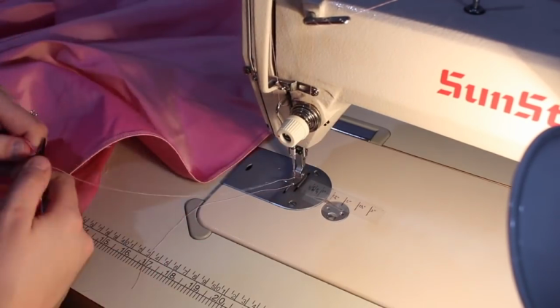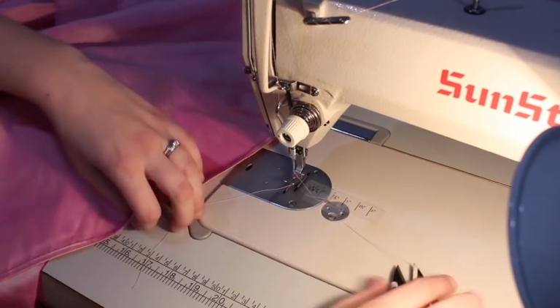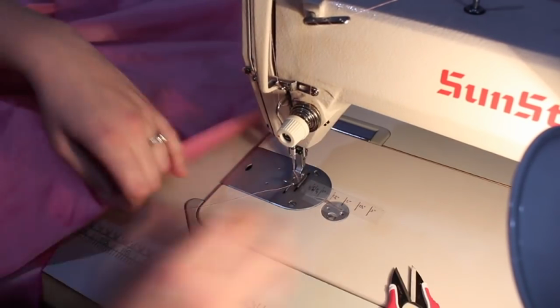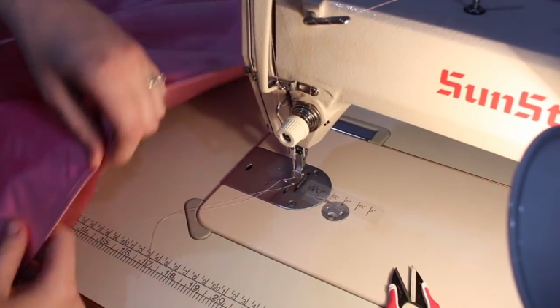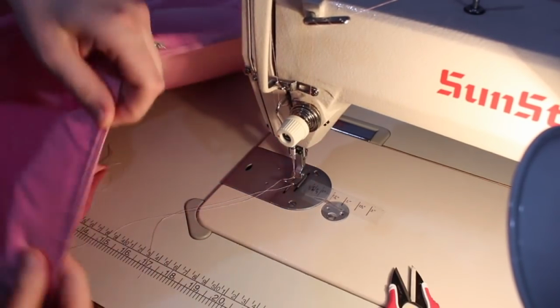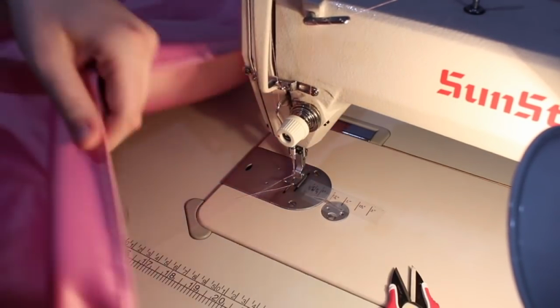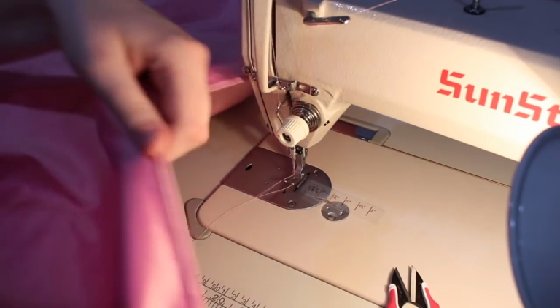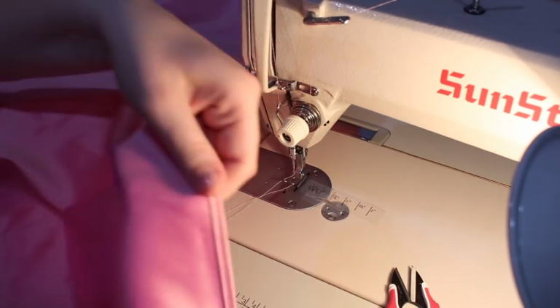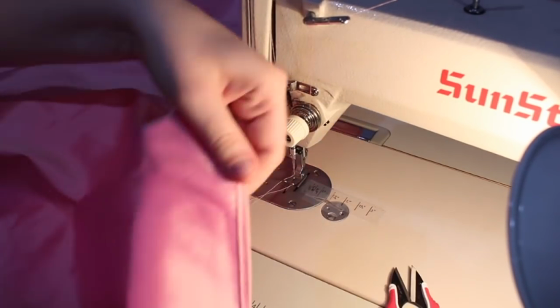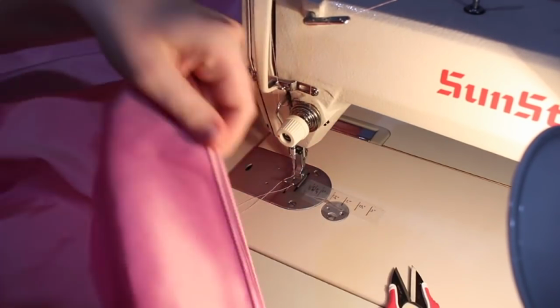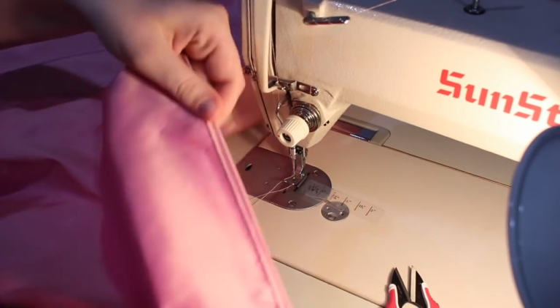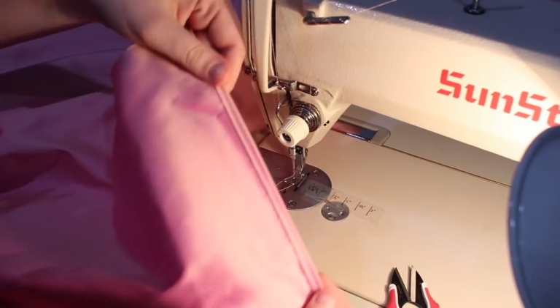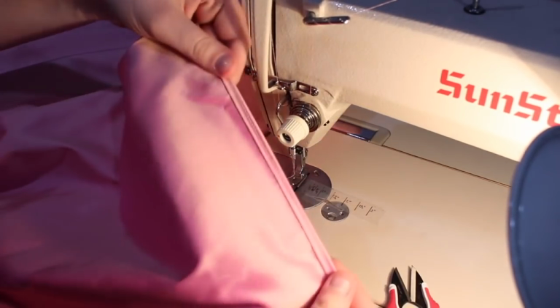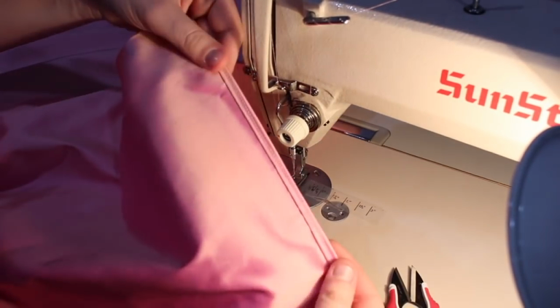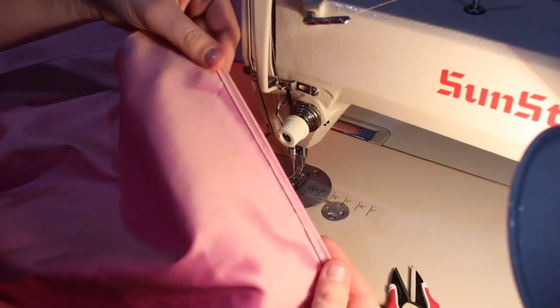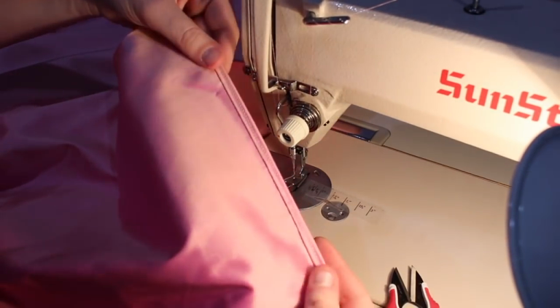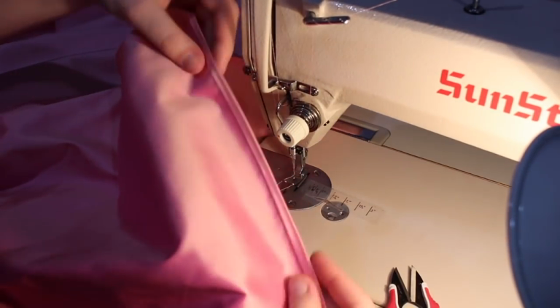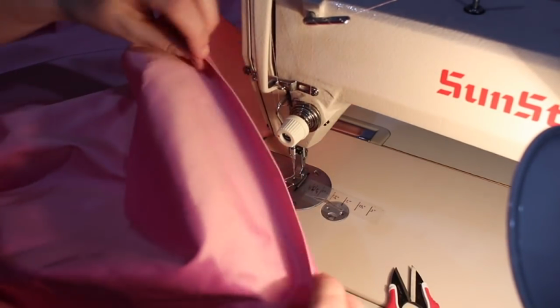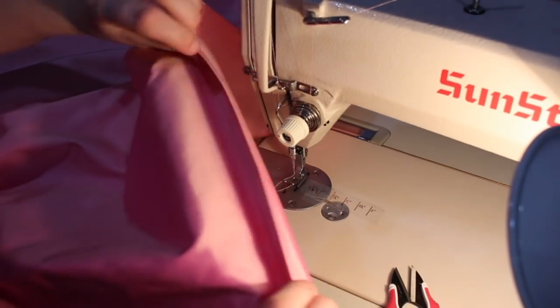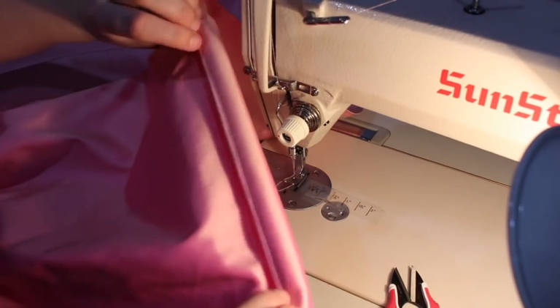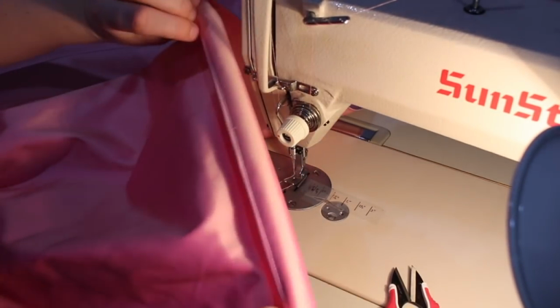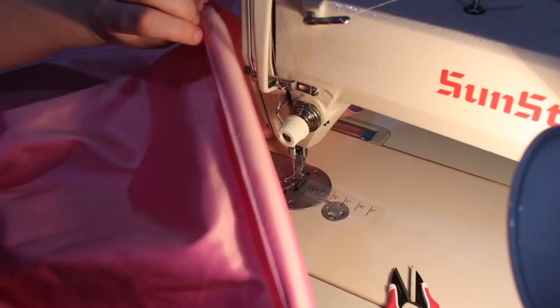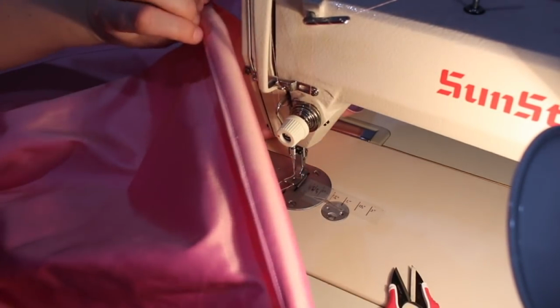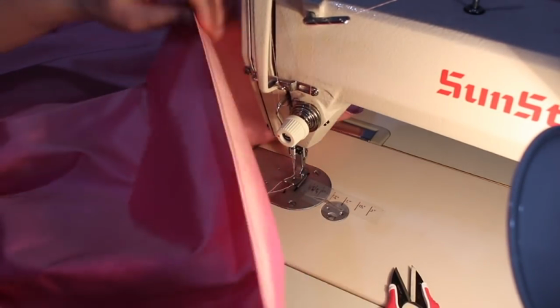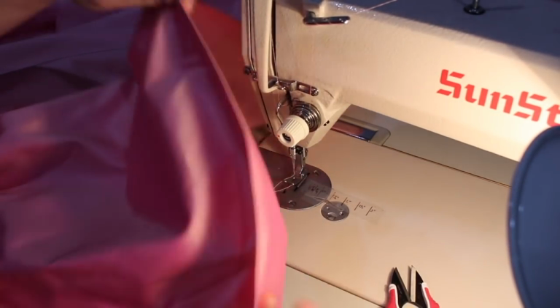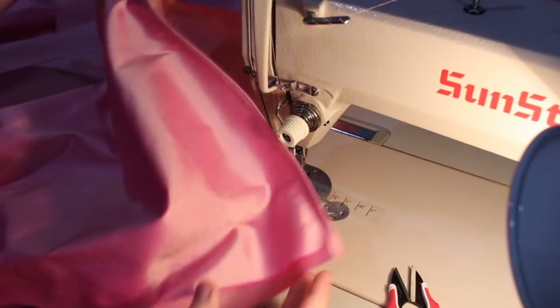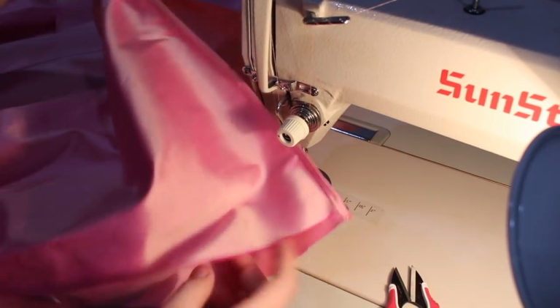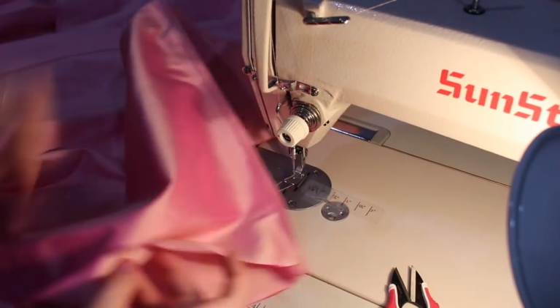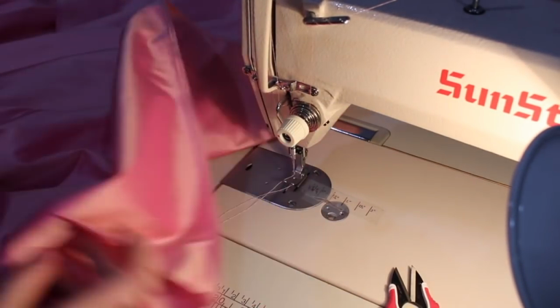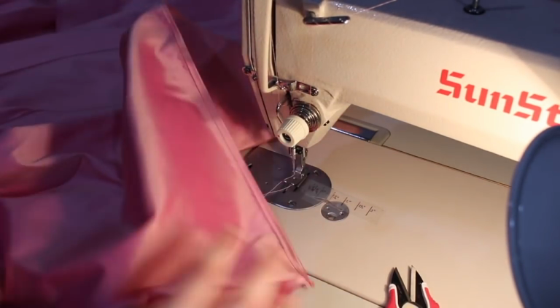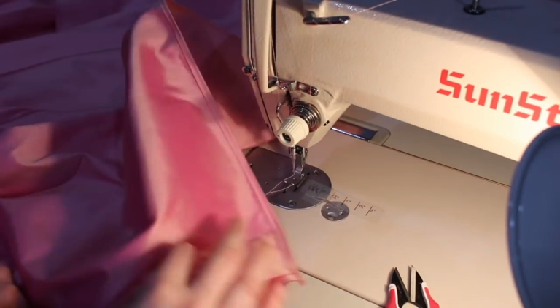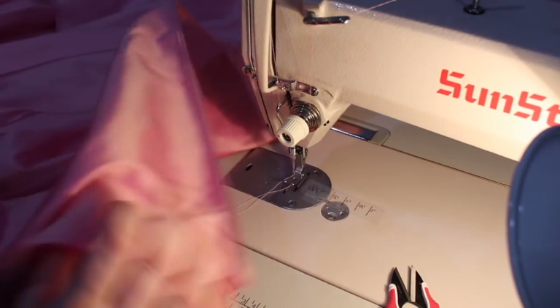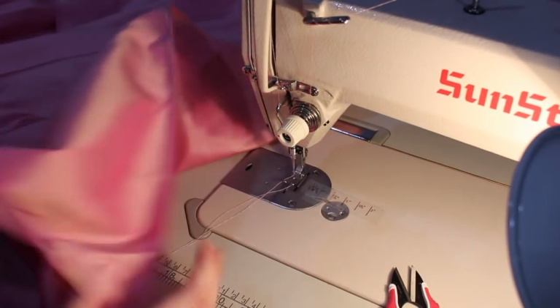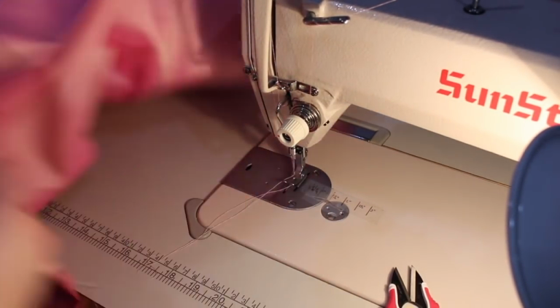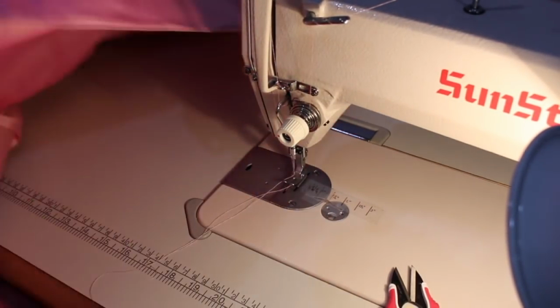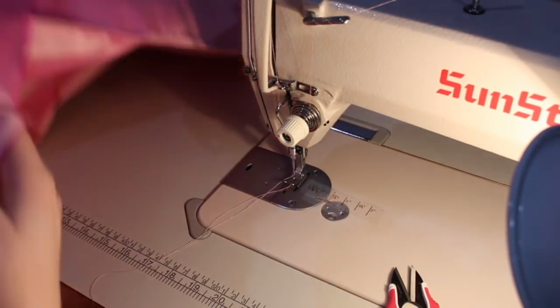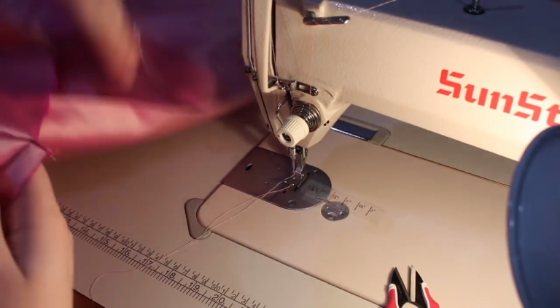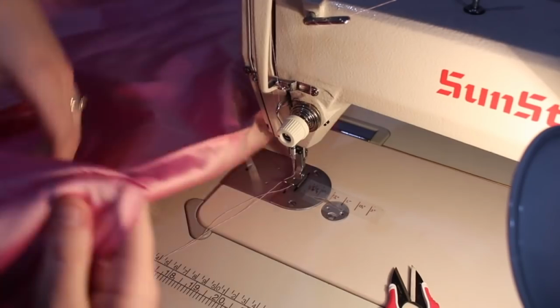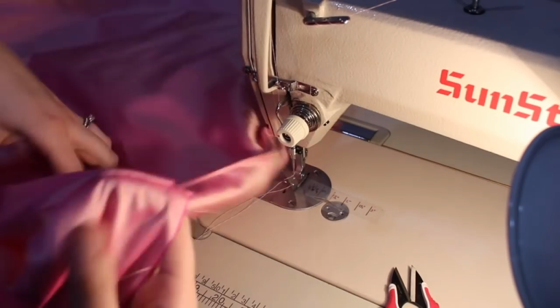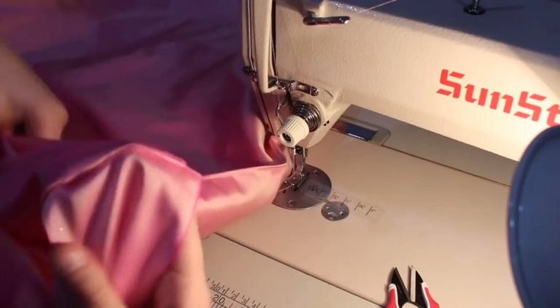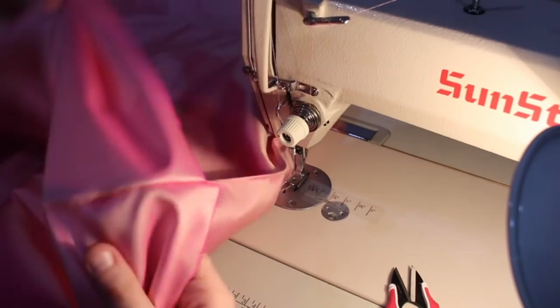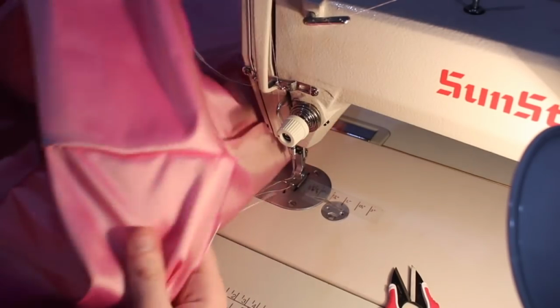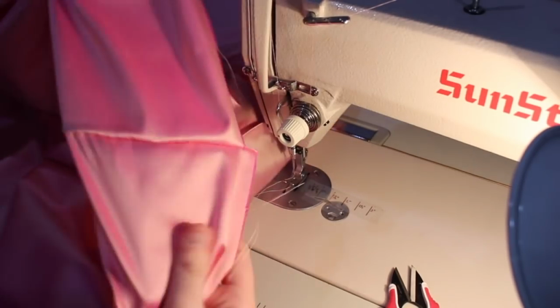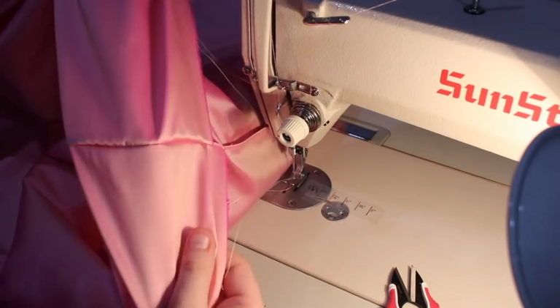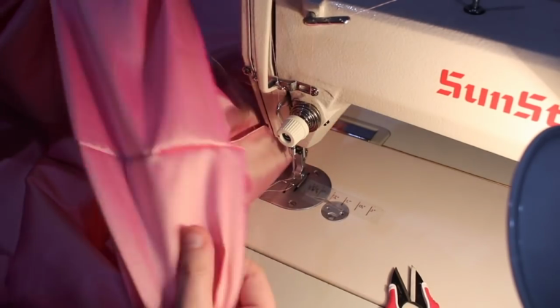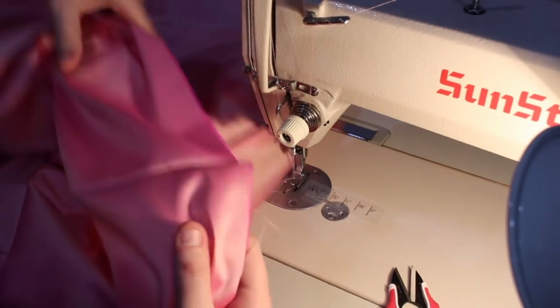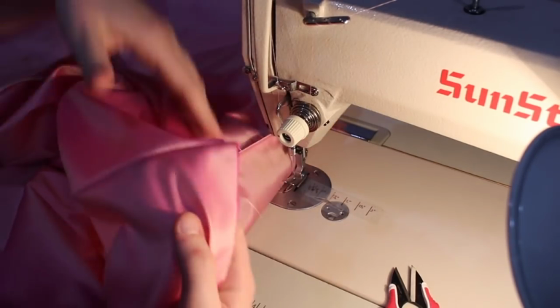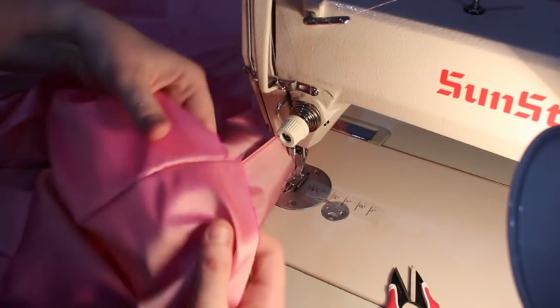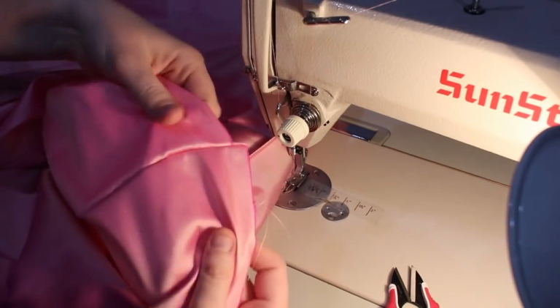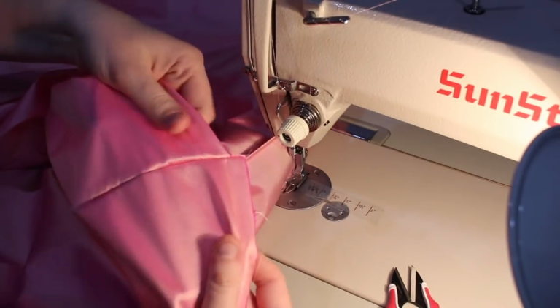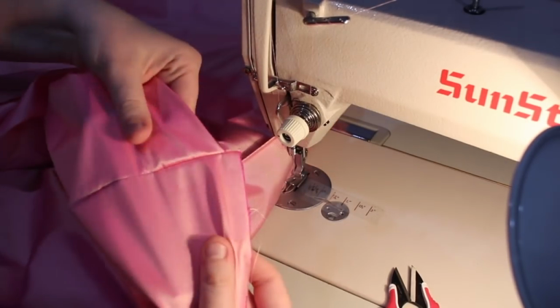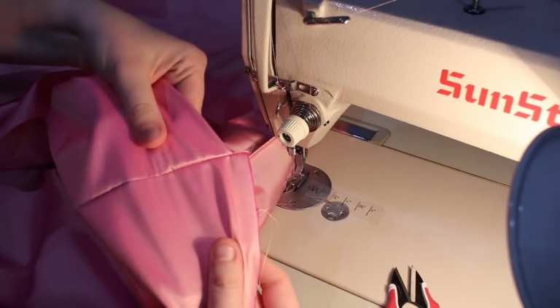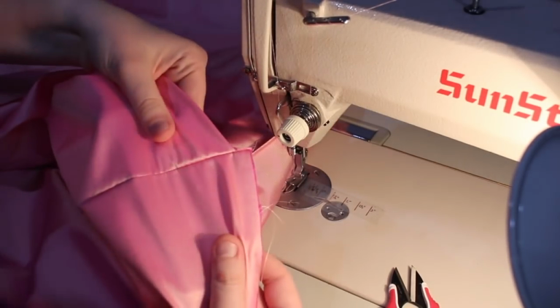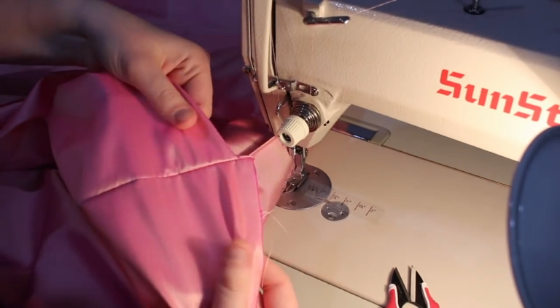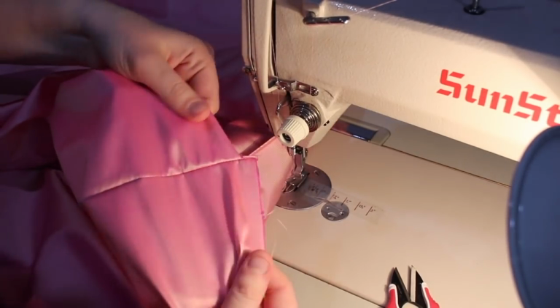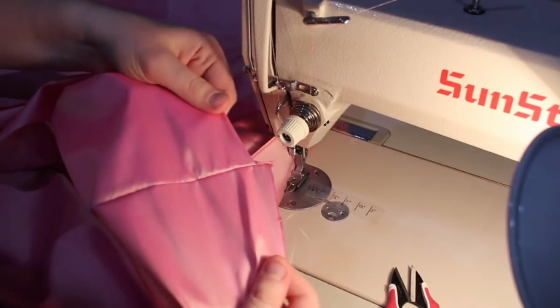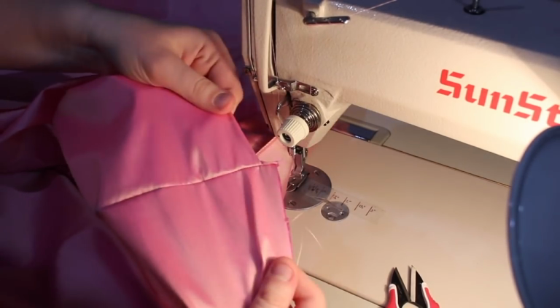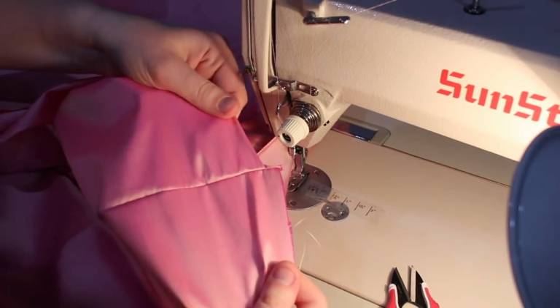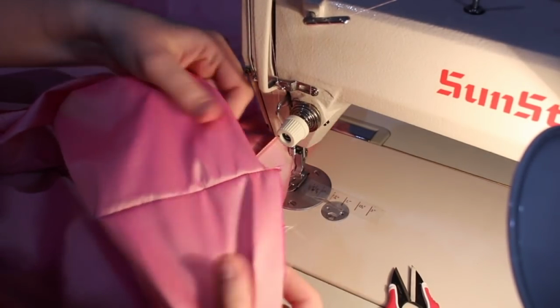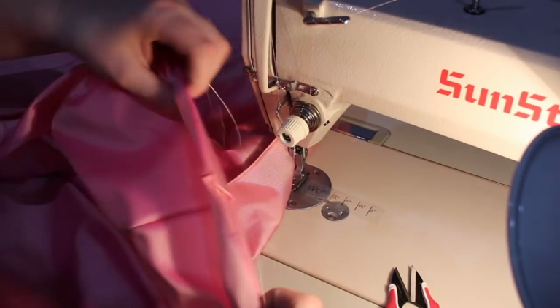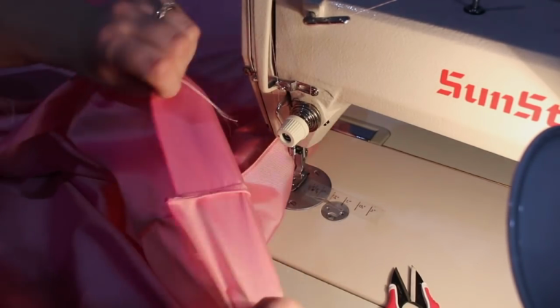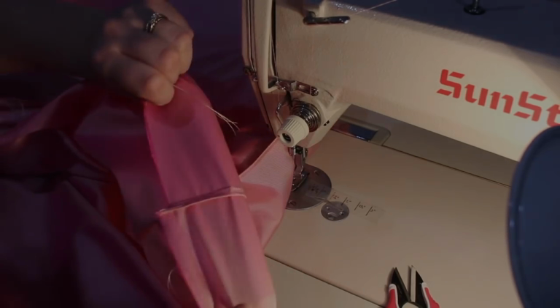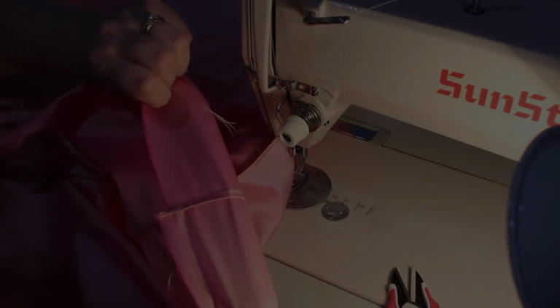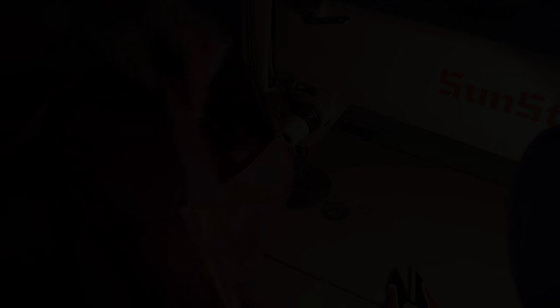And there is the lovely finished seam. The raw edges are completely encased and you can't see anything from the outside.